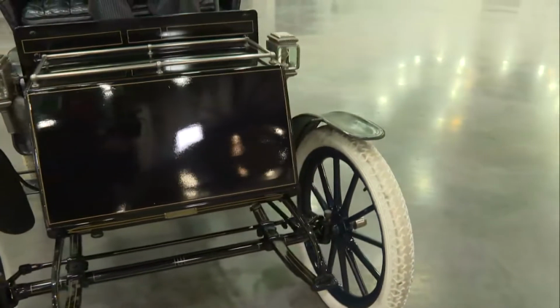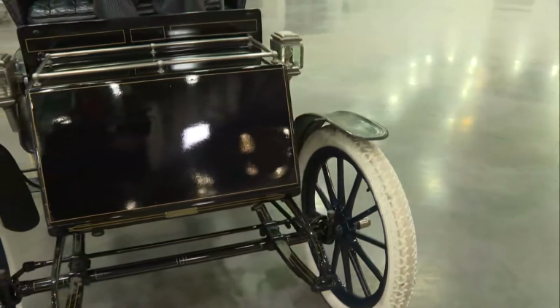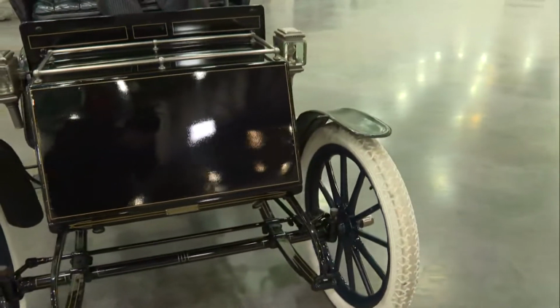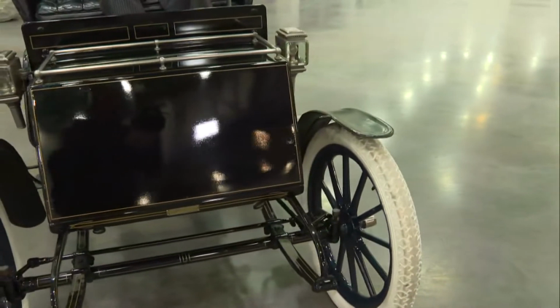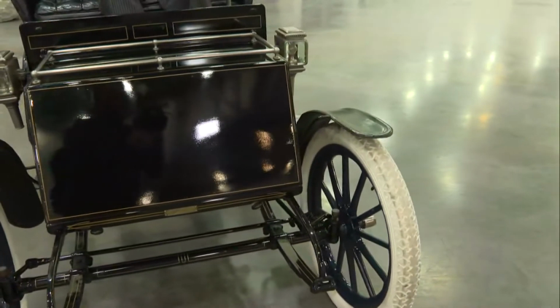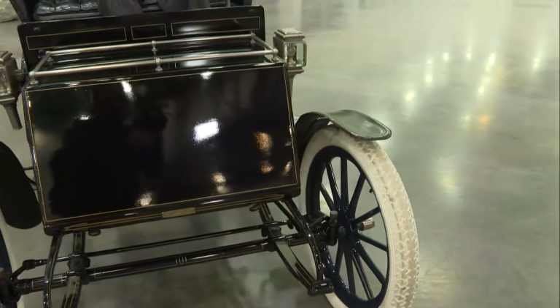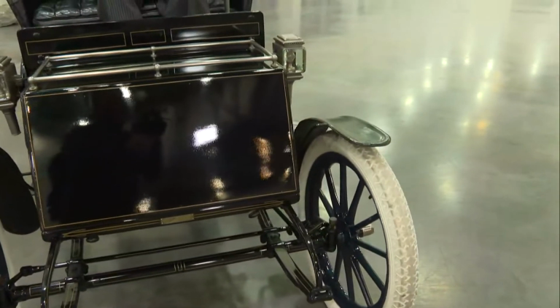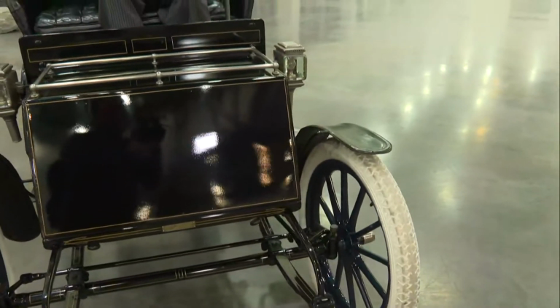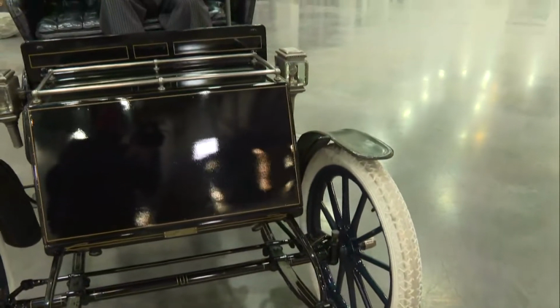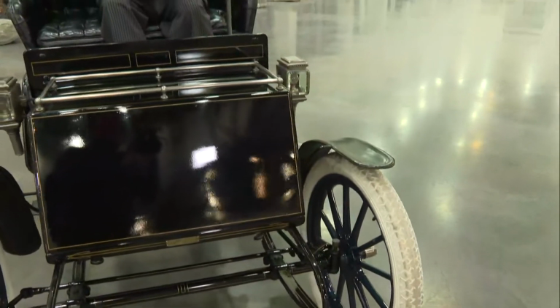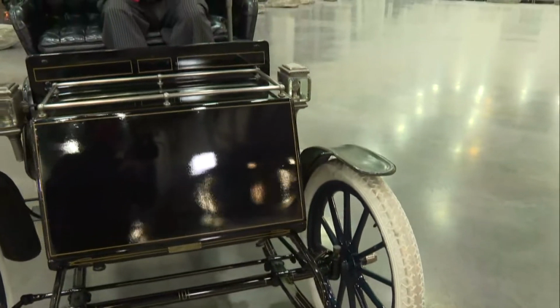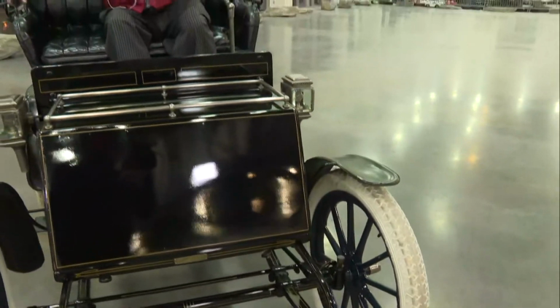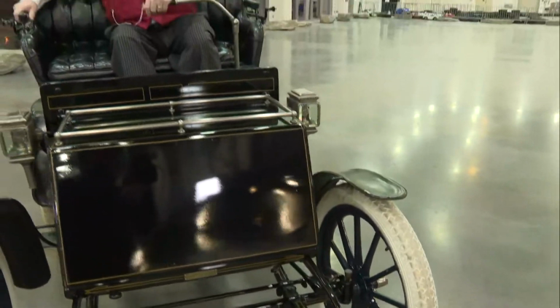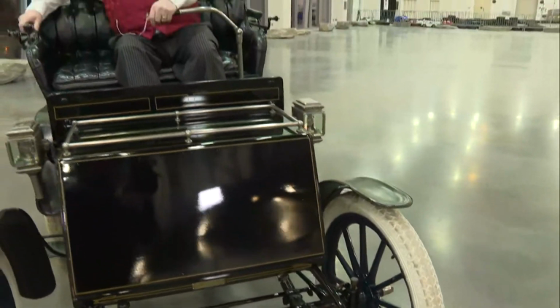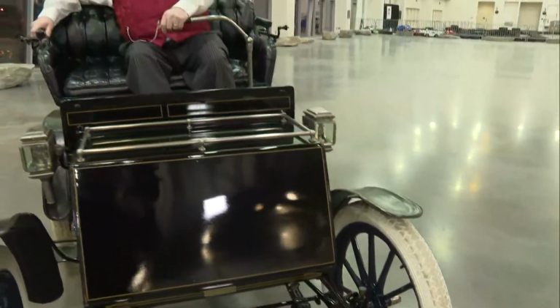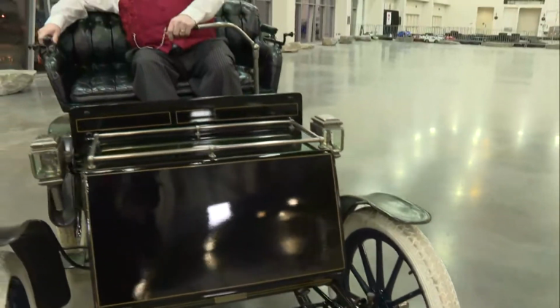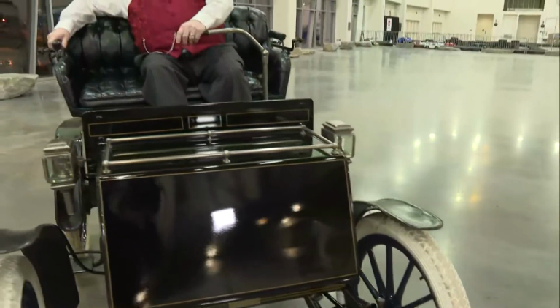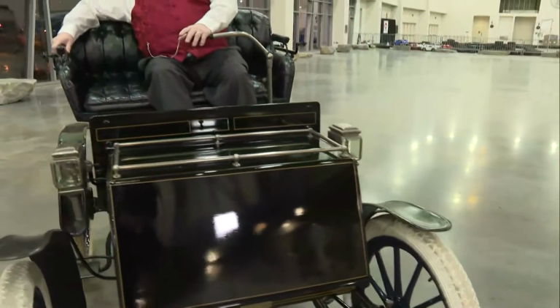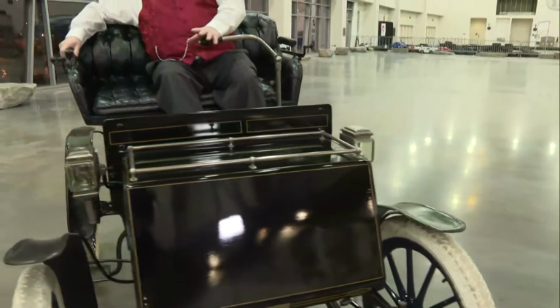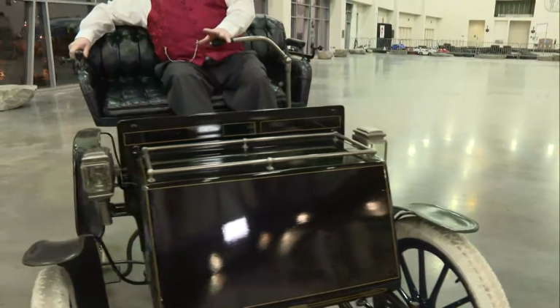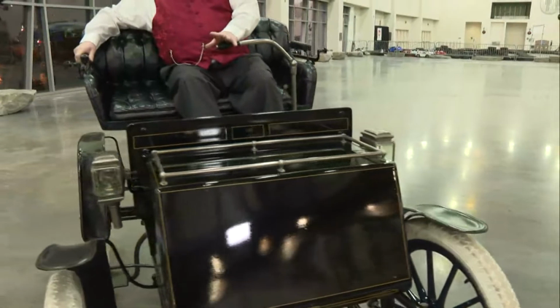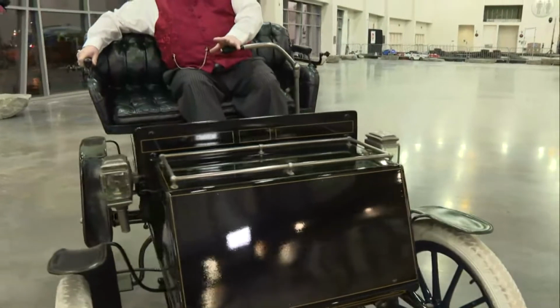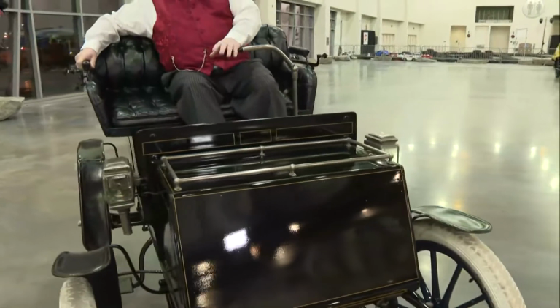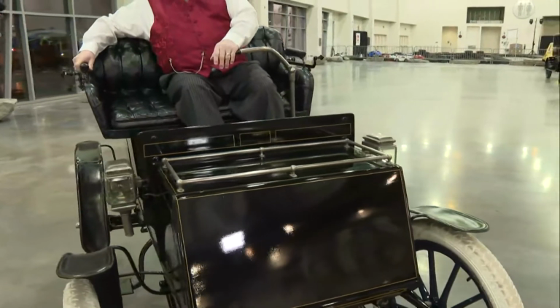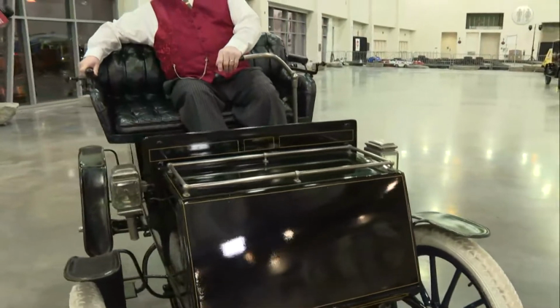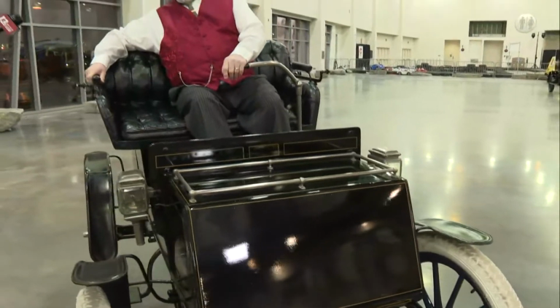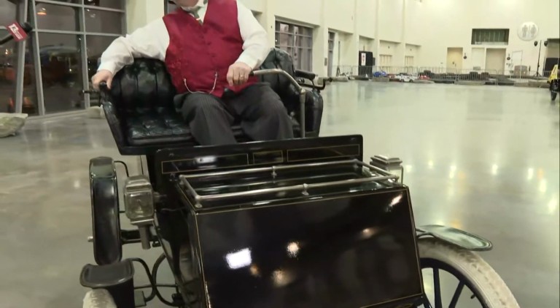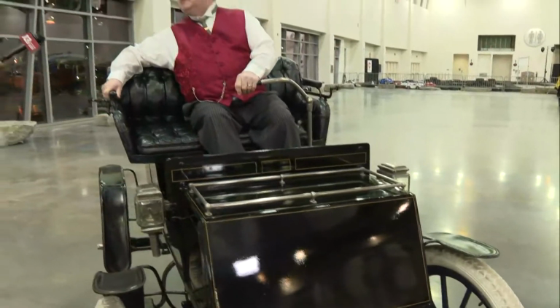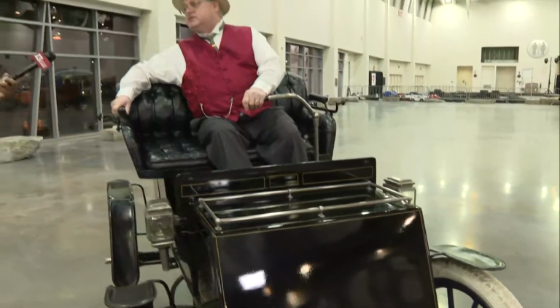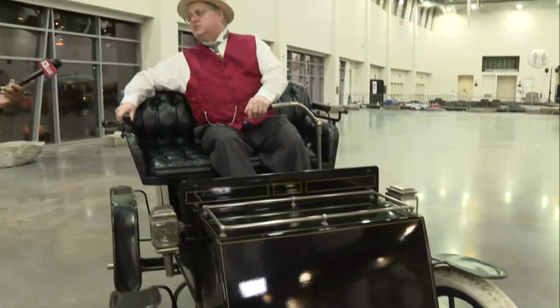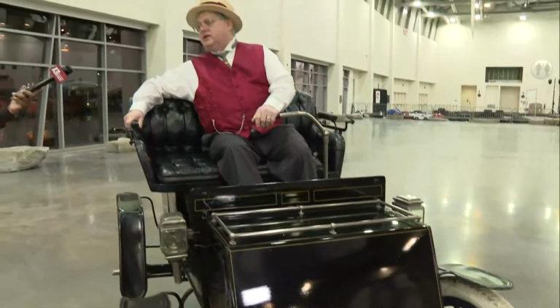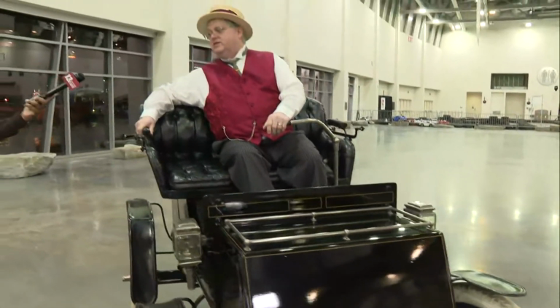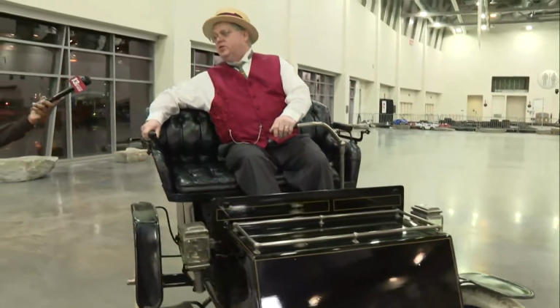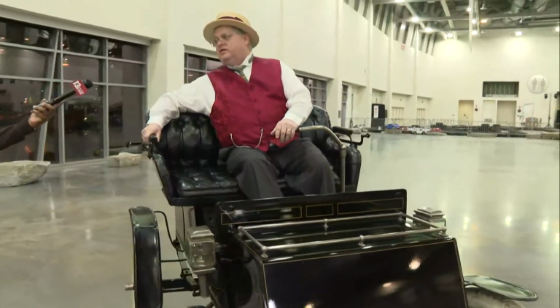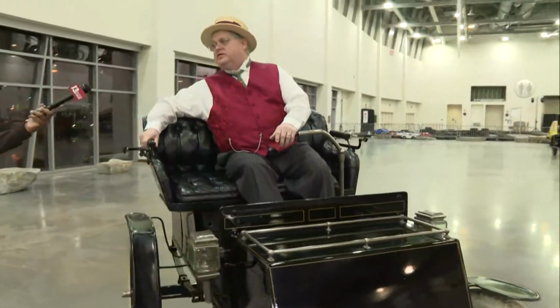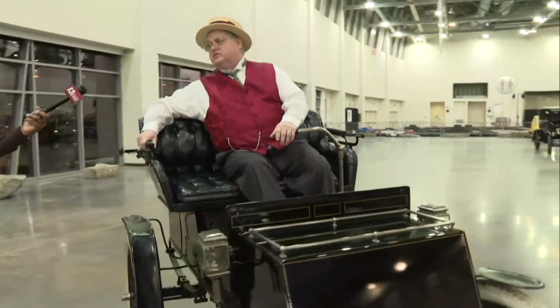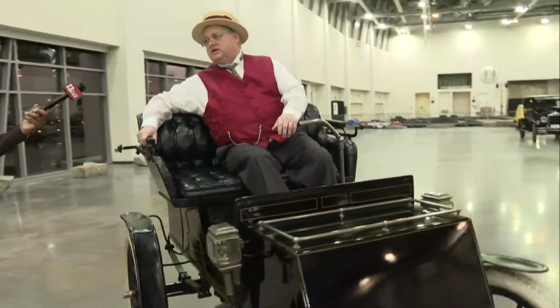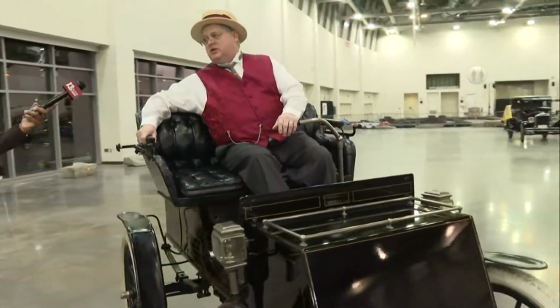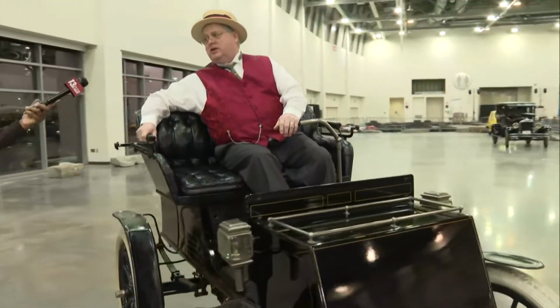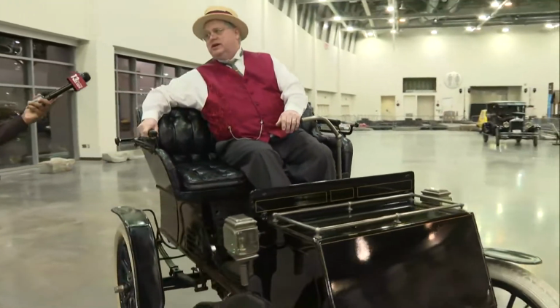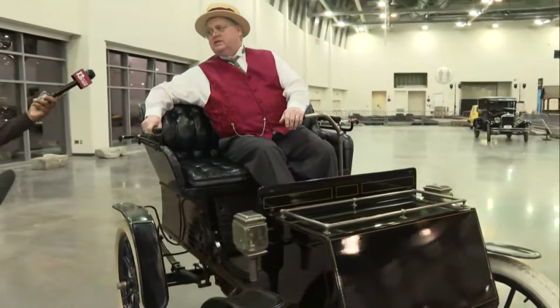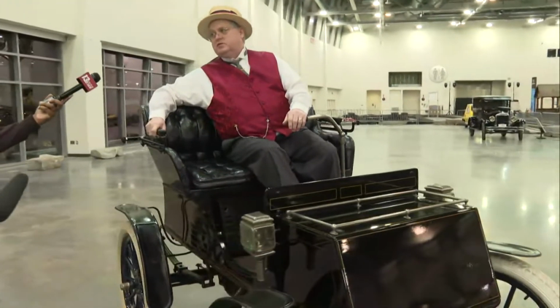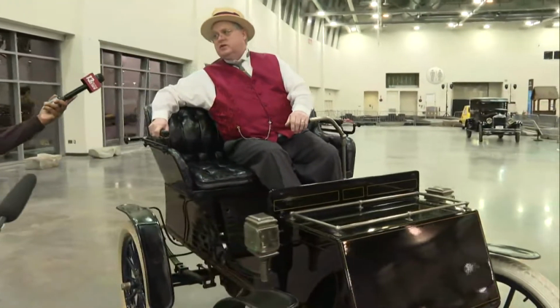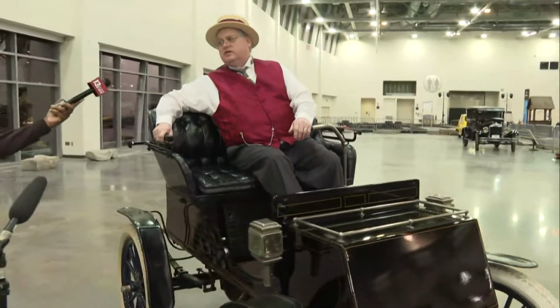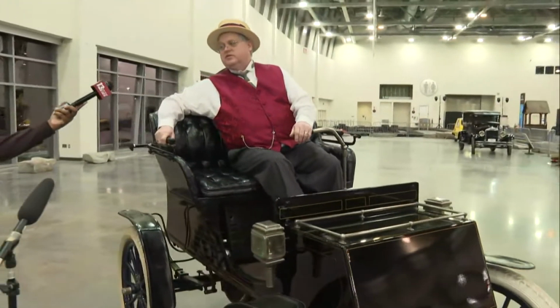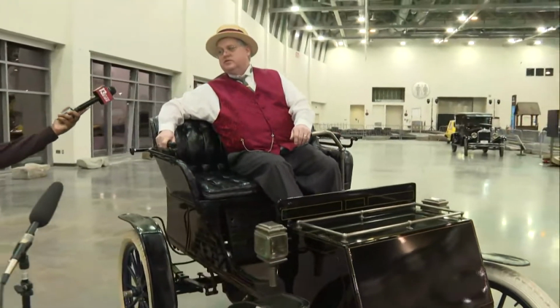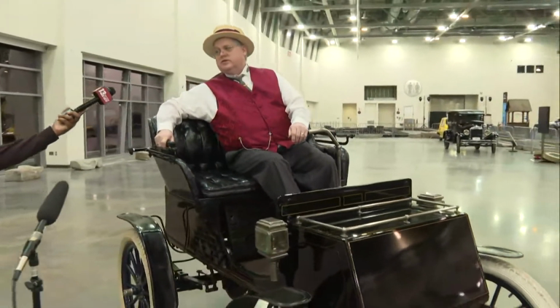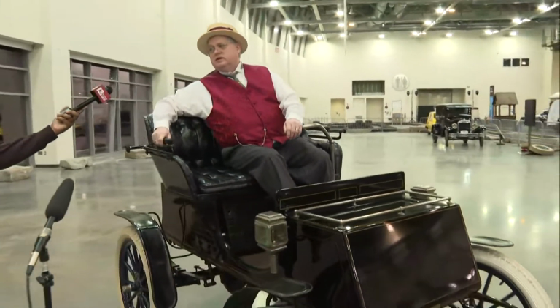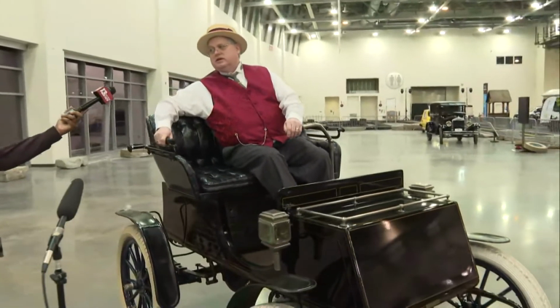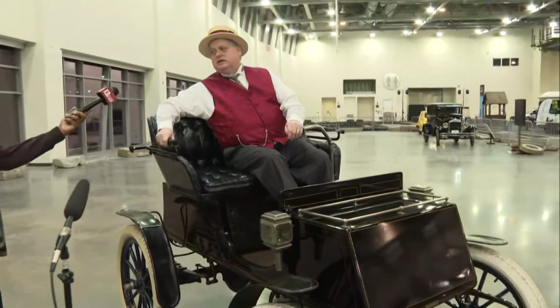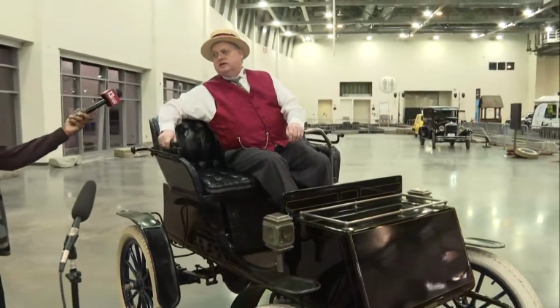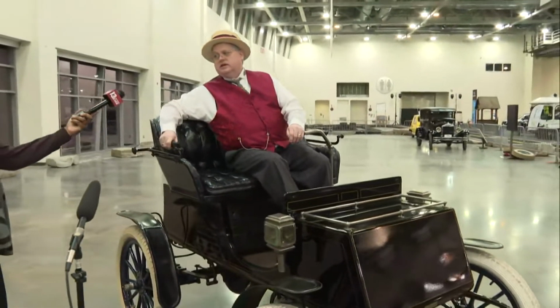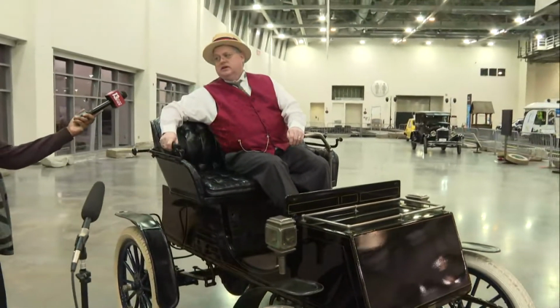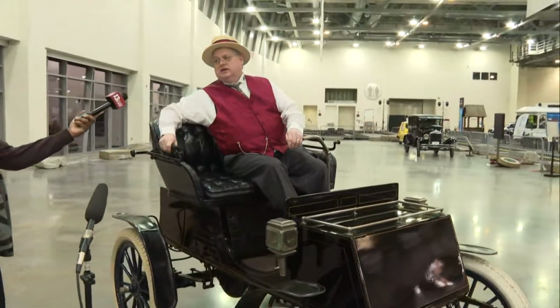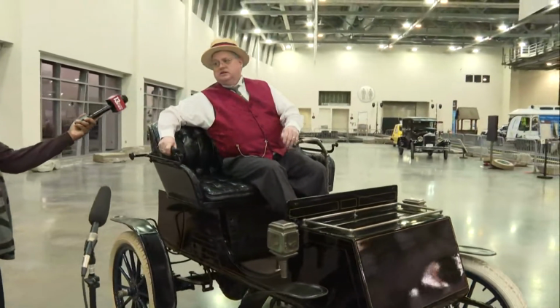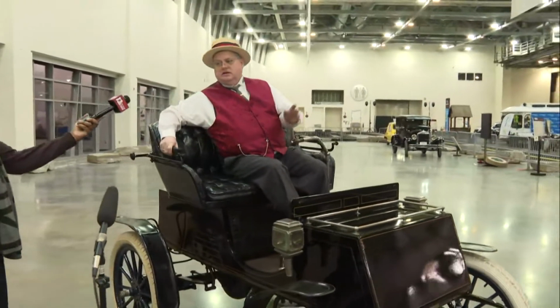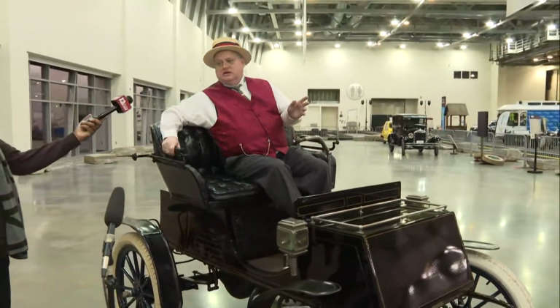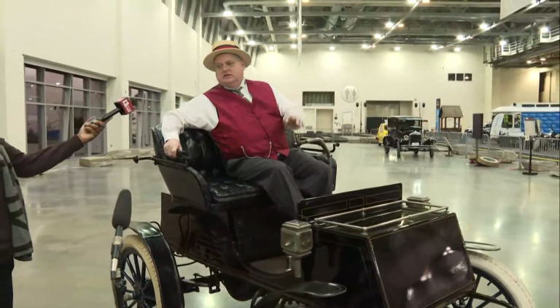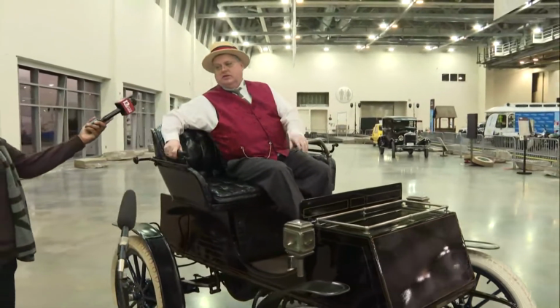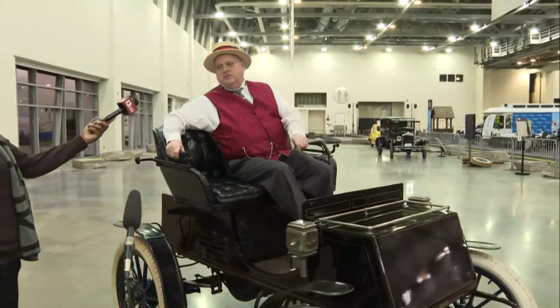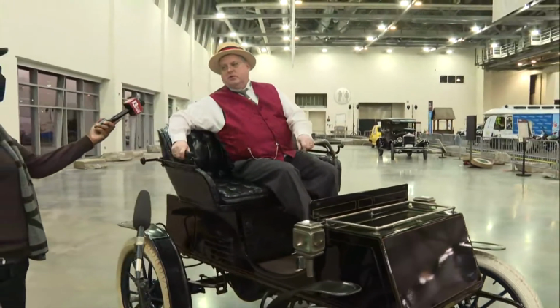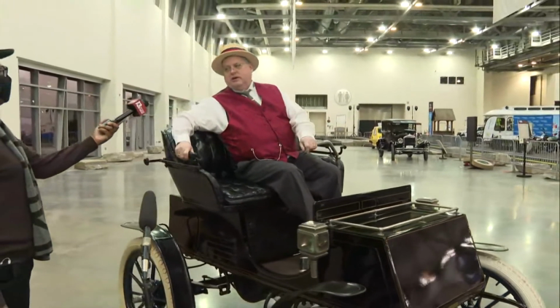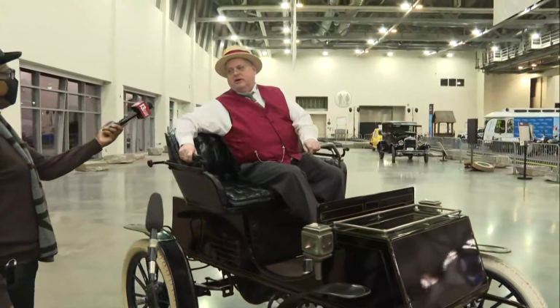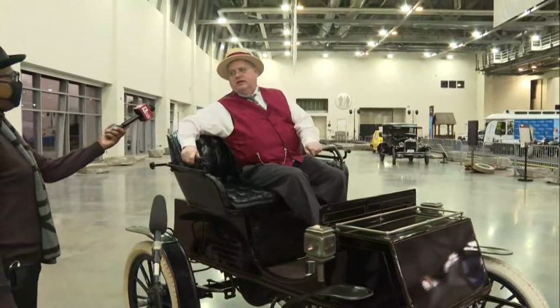It's even got leather fenders. There are only three of these known to exist — we have one, Smith-Owning has one, and there's one in the Great Britain area.